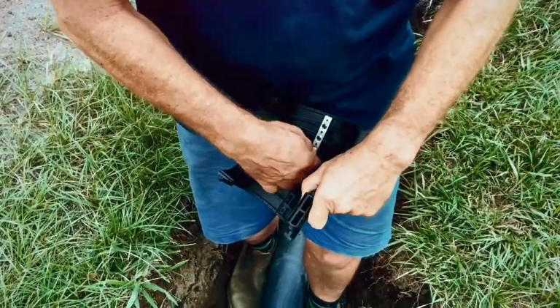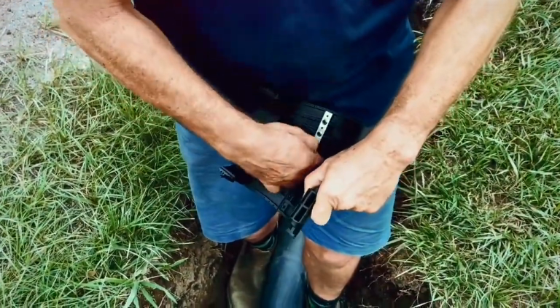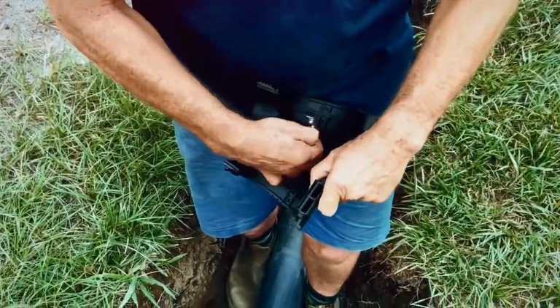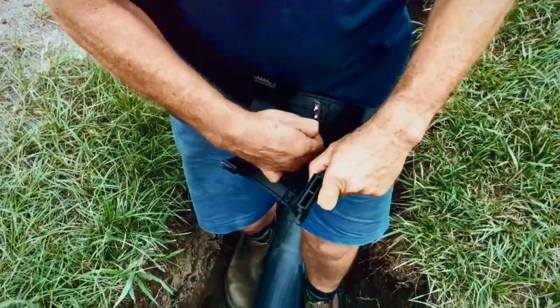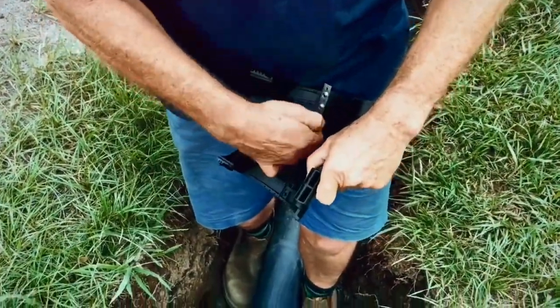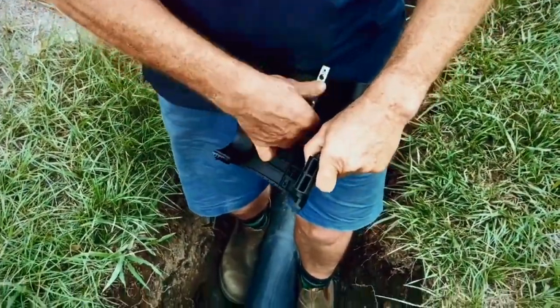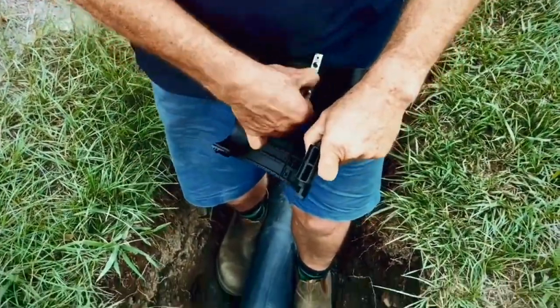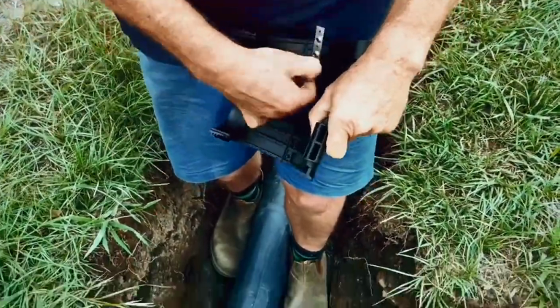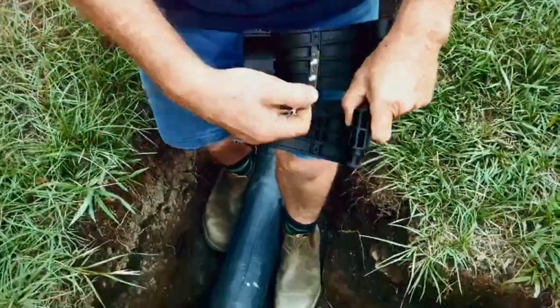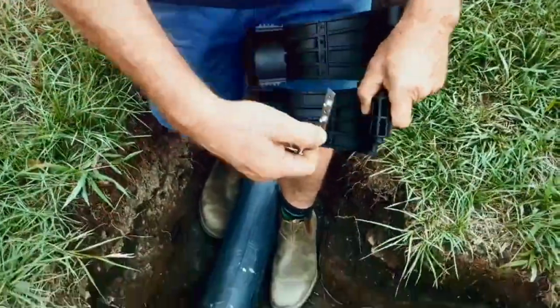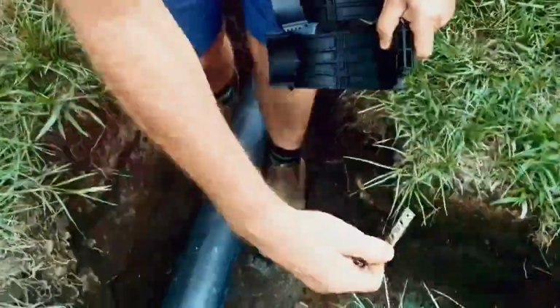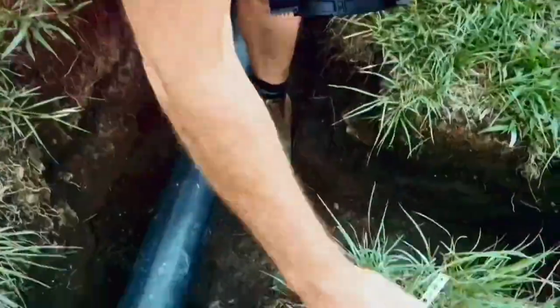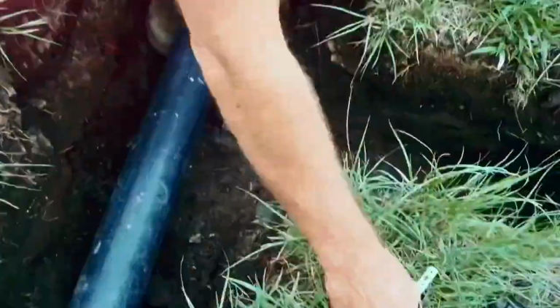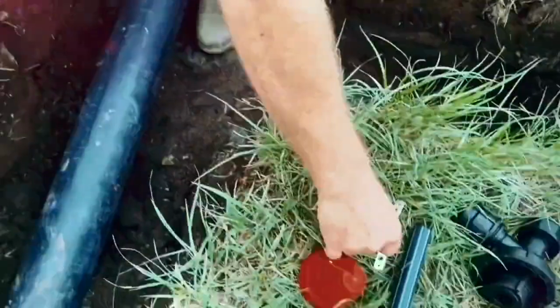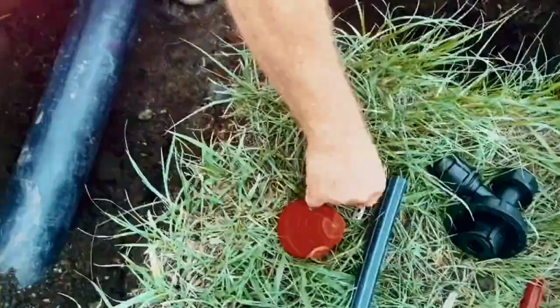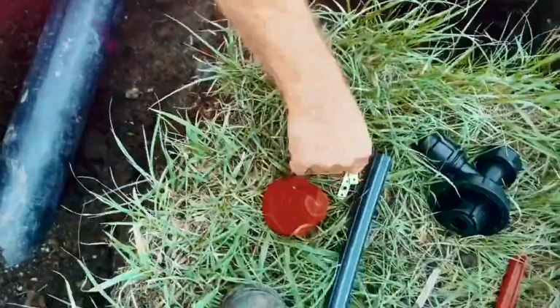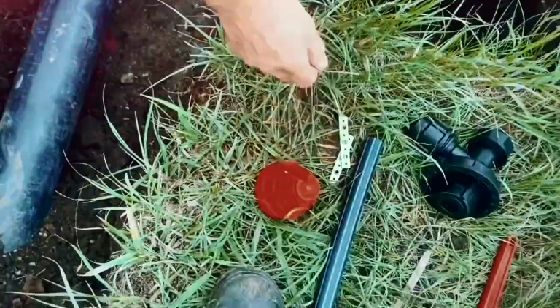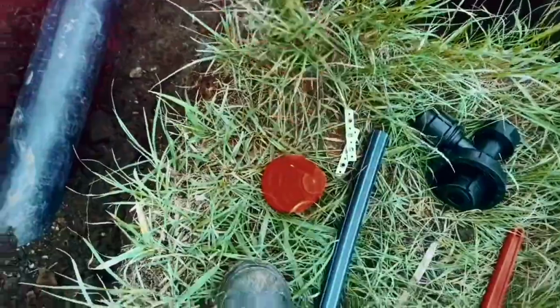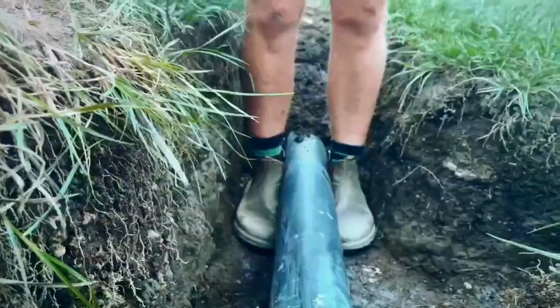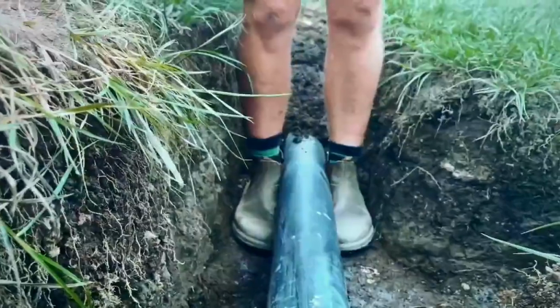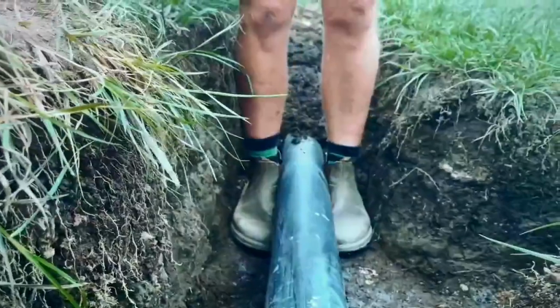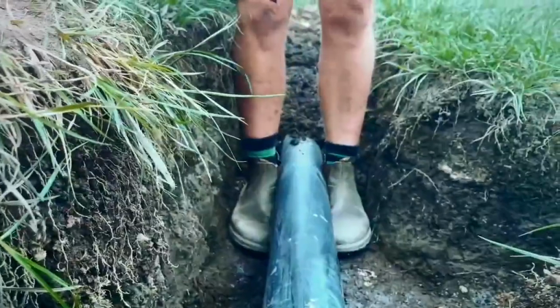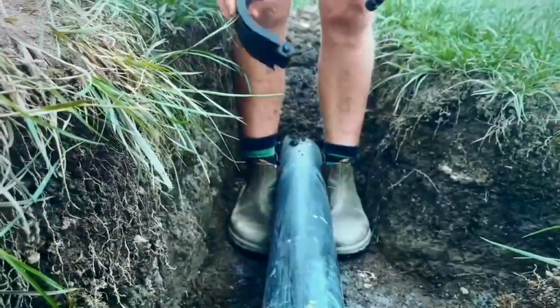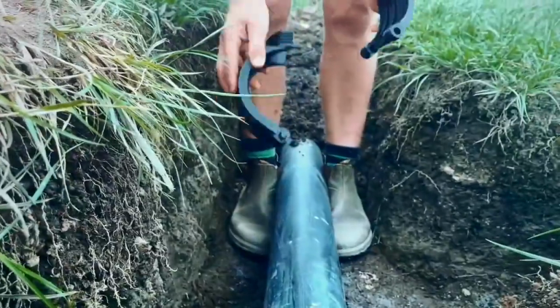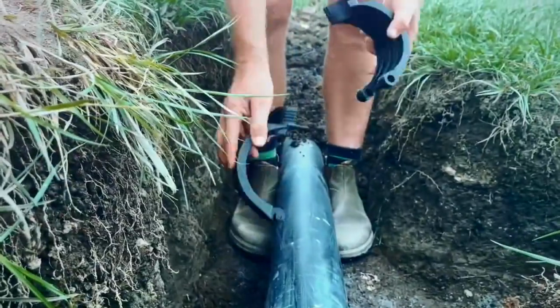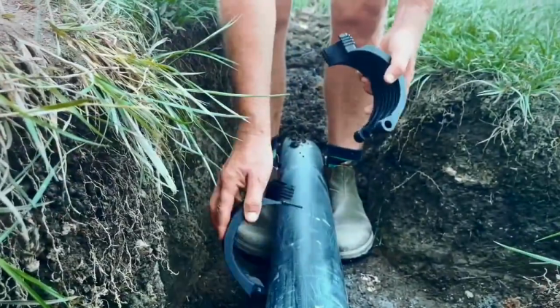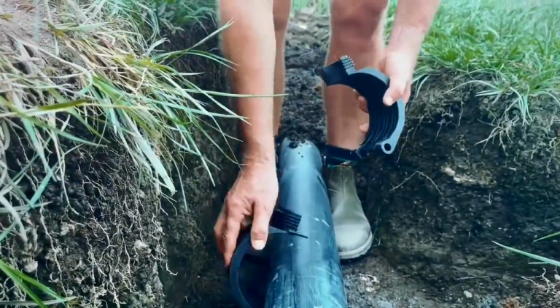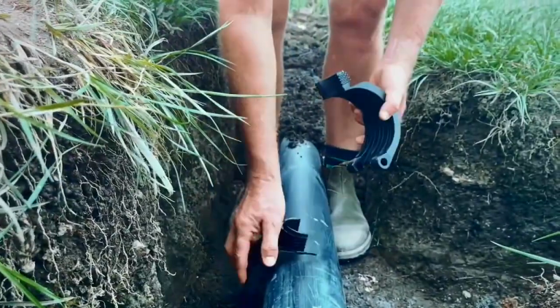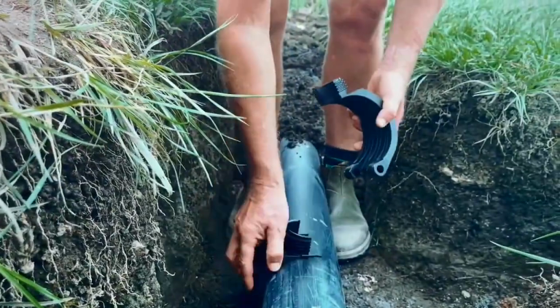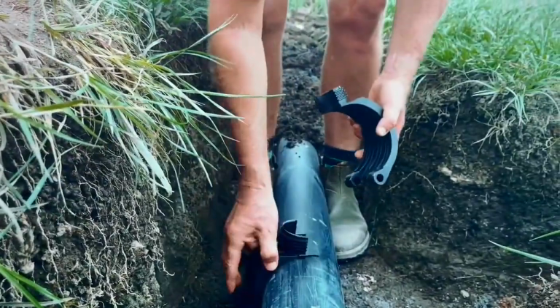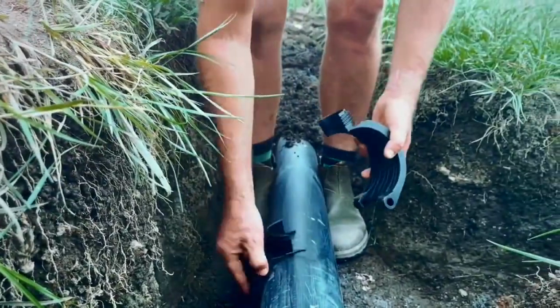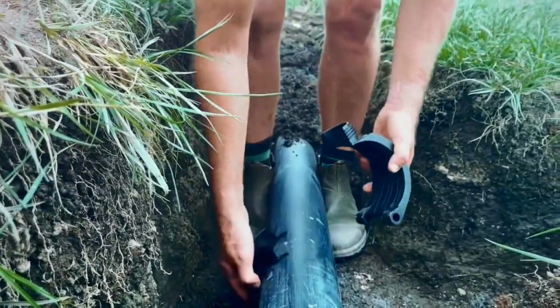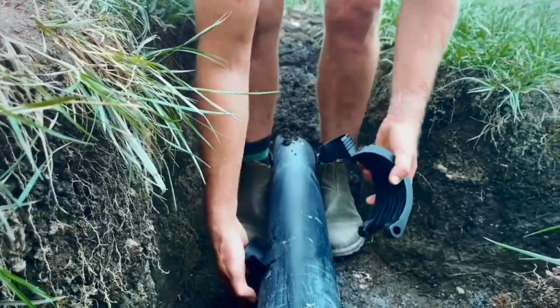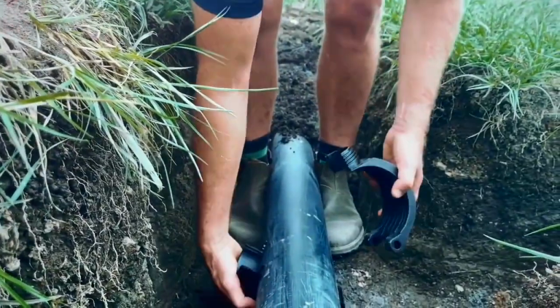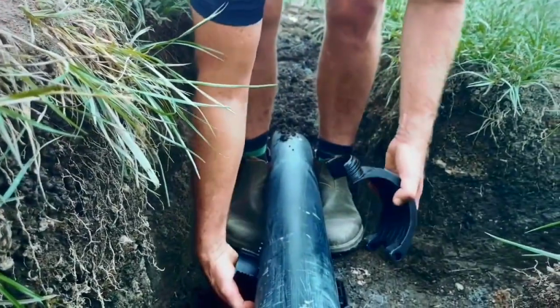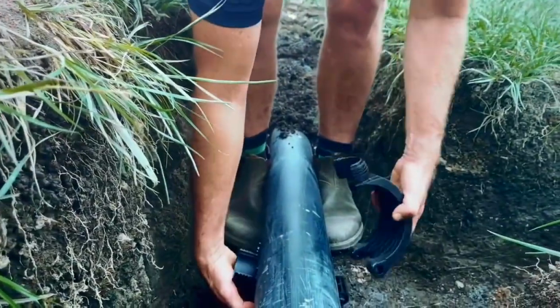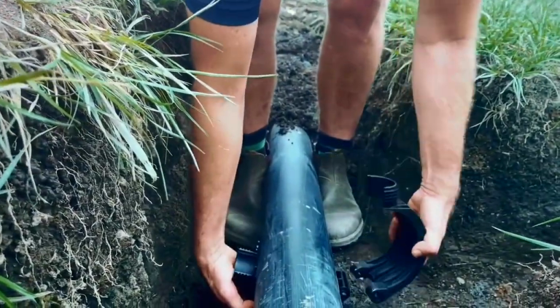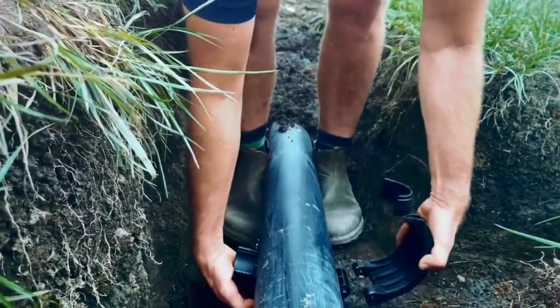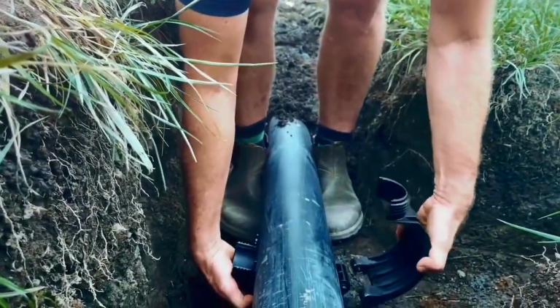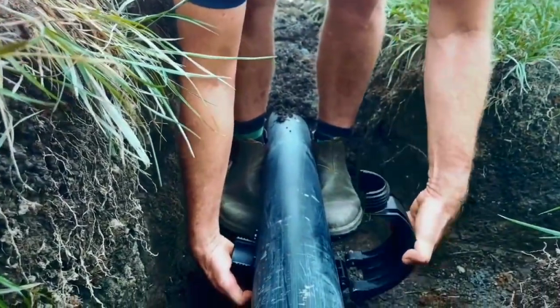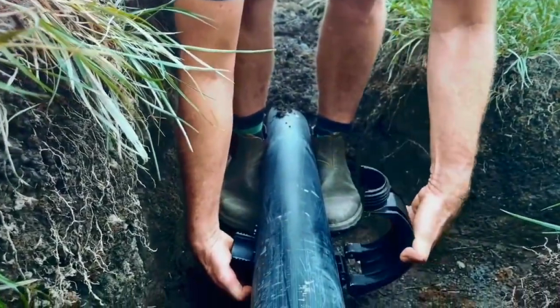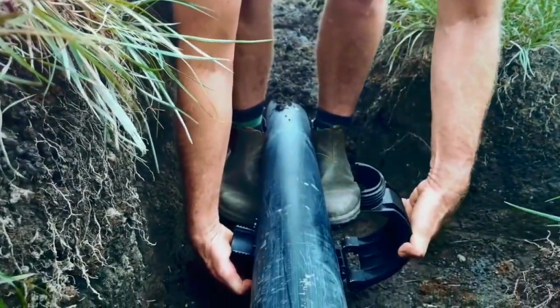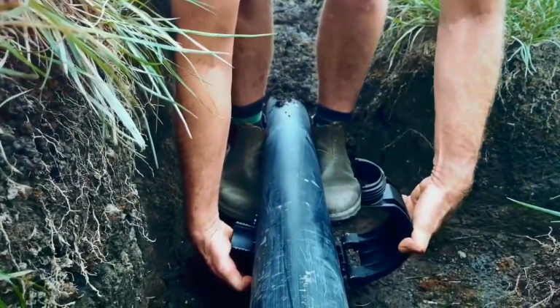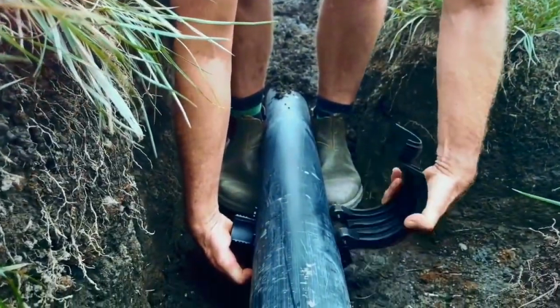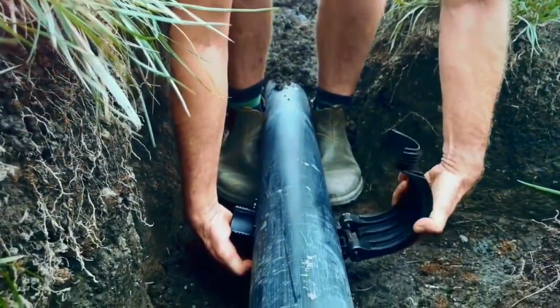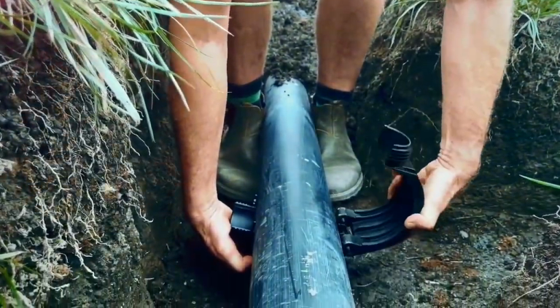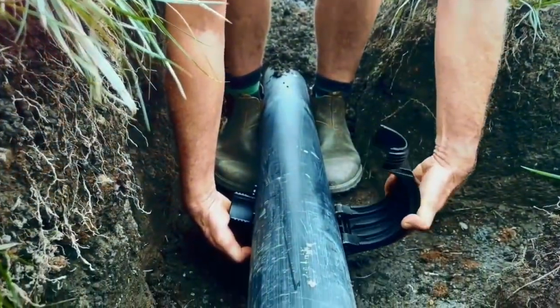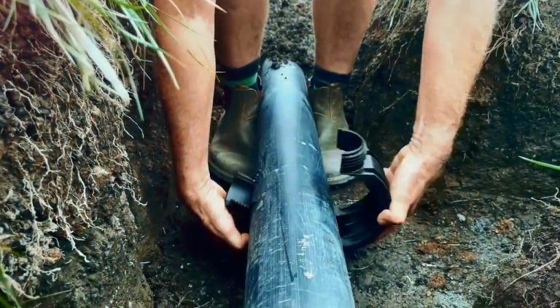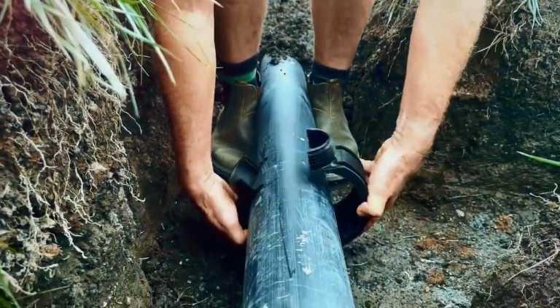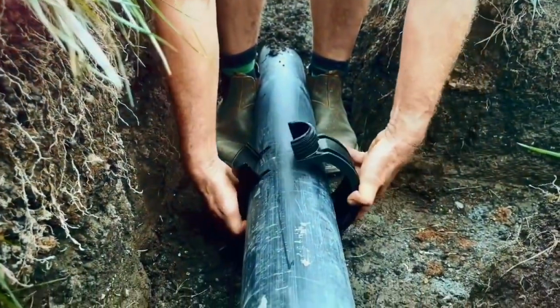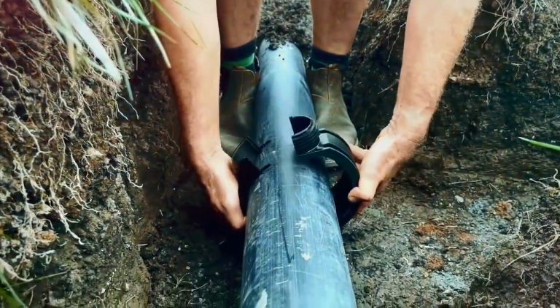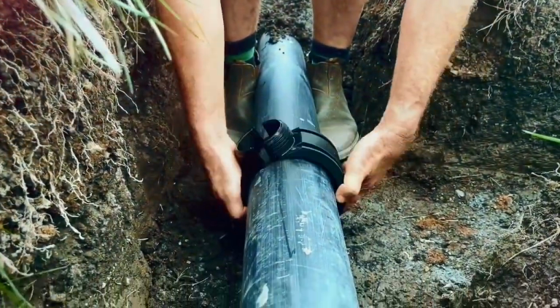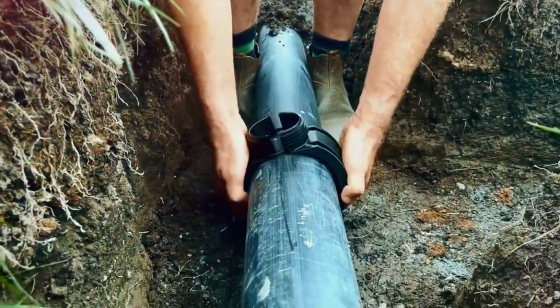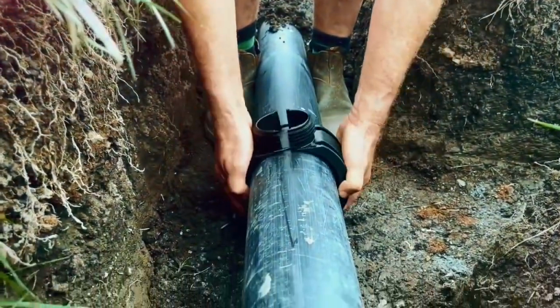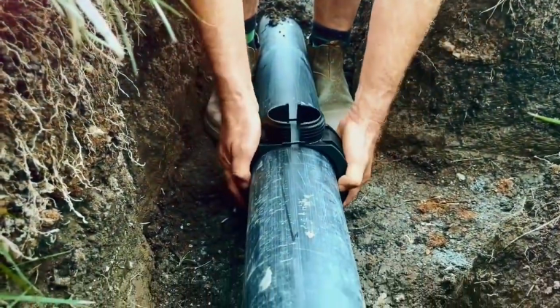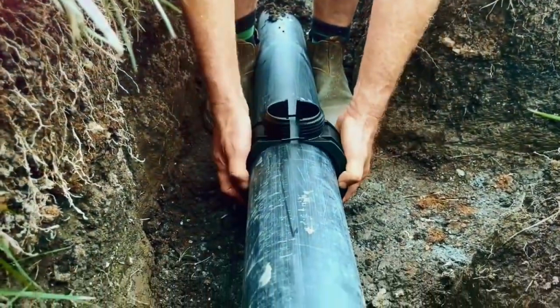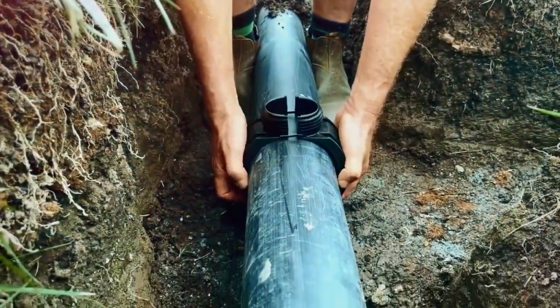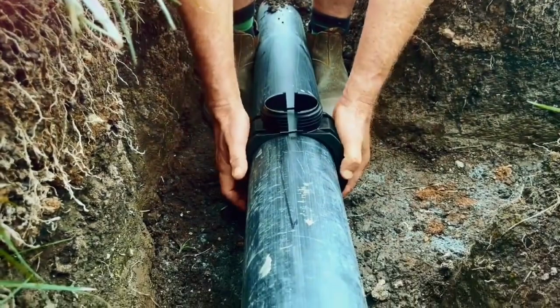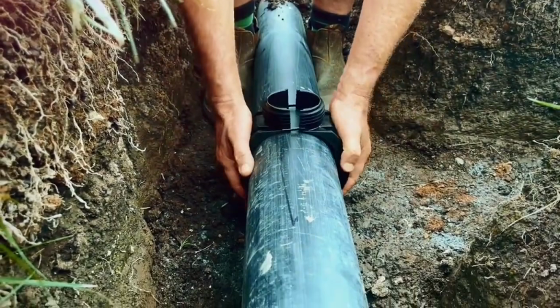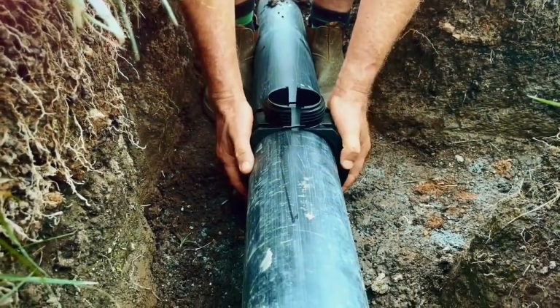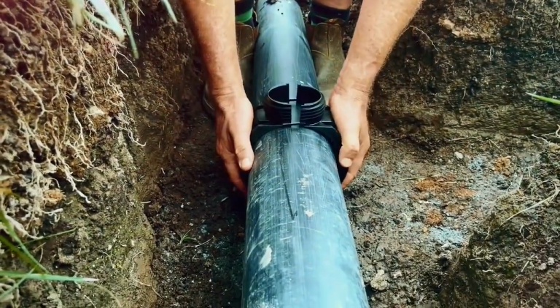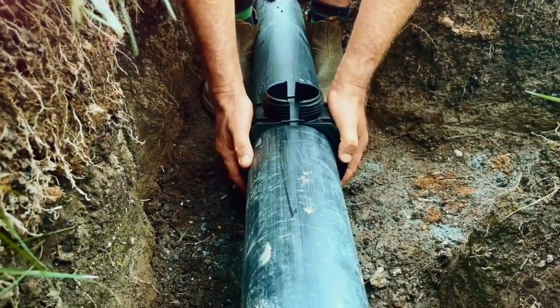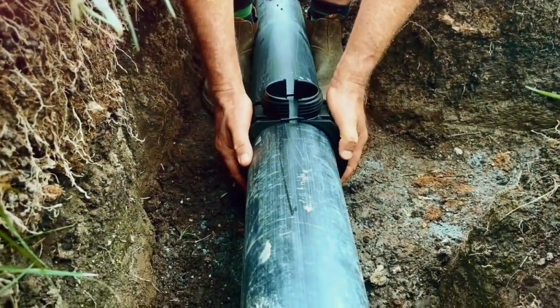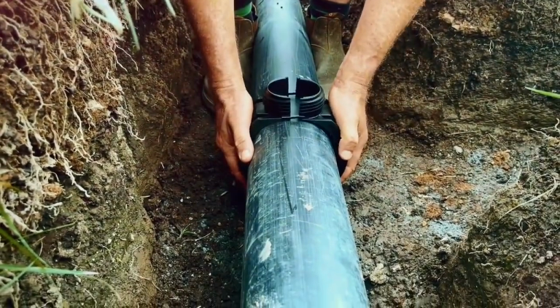Position the sections of the PLAS saddle body on either side of the pipe. Clip the saddle sections together at the base and then at the top.